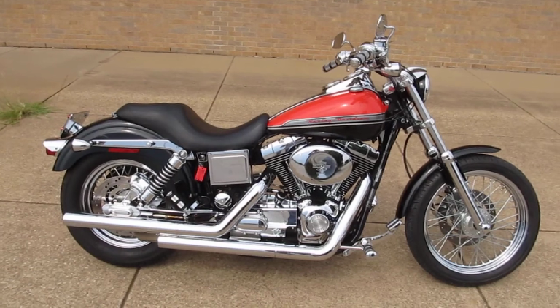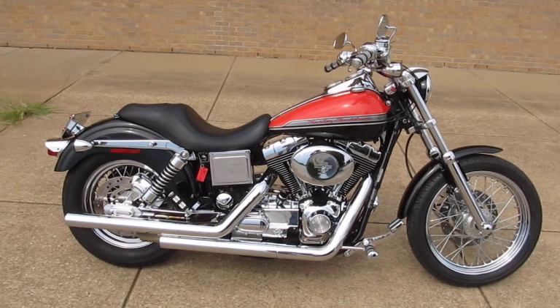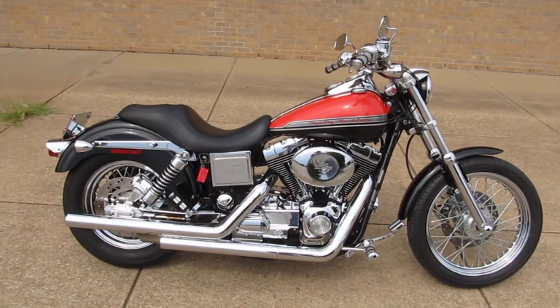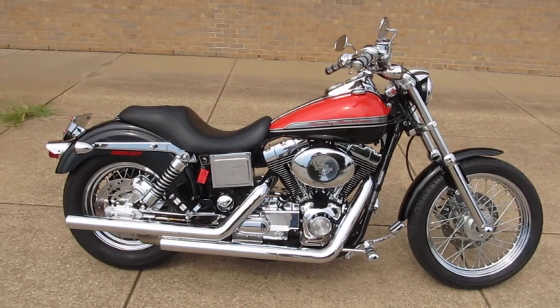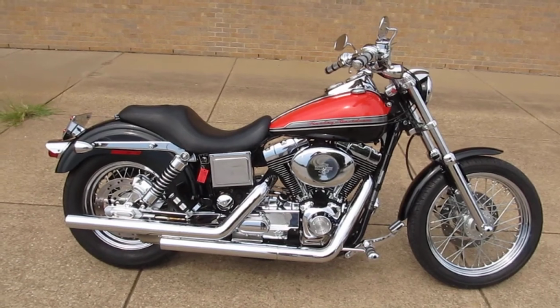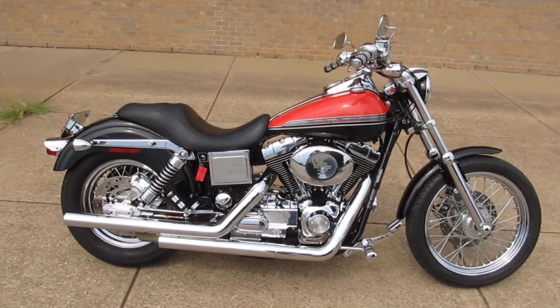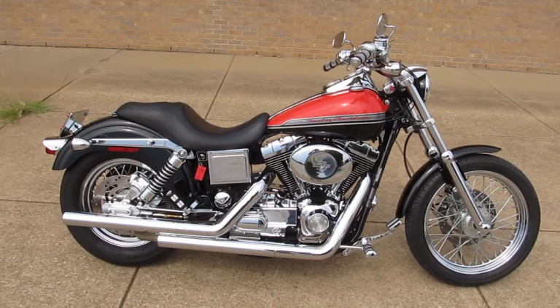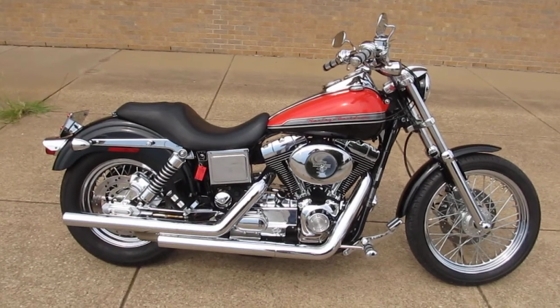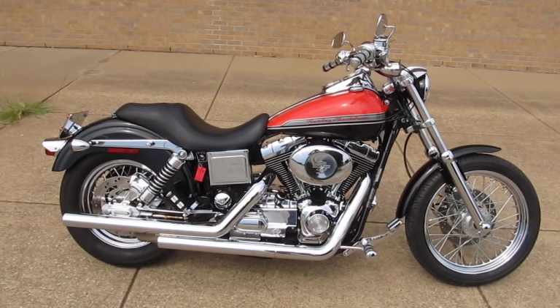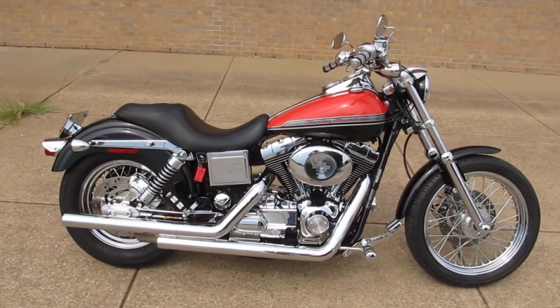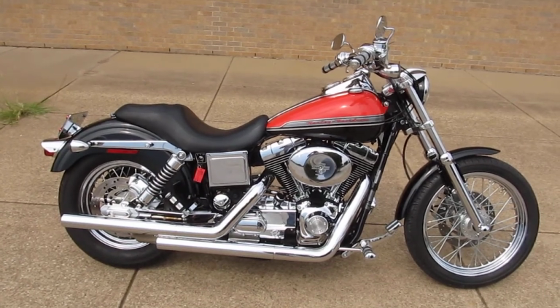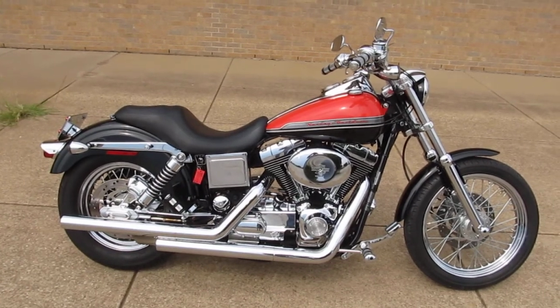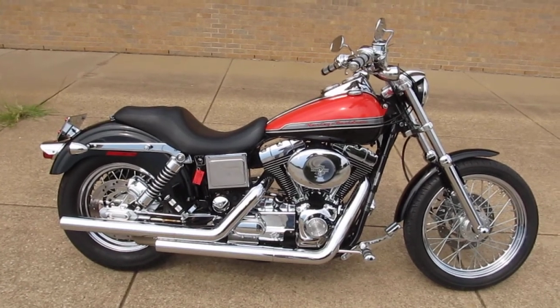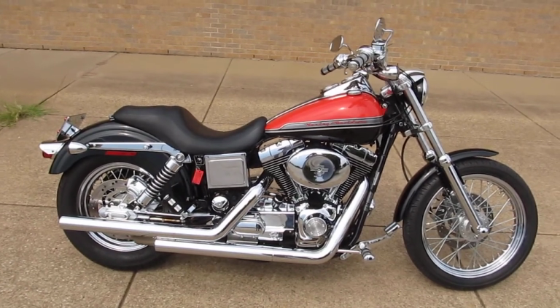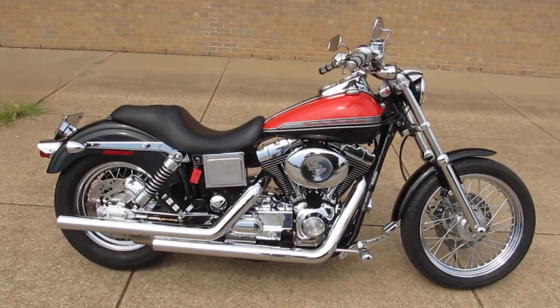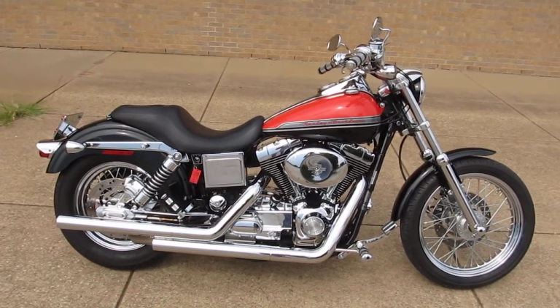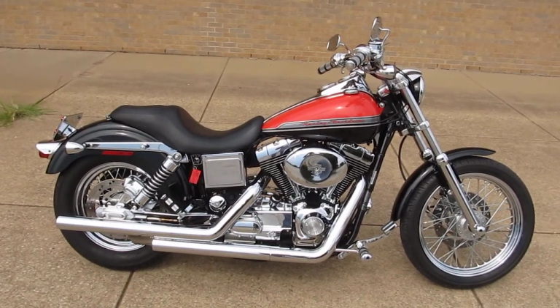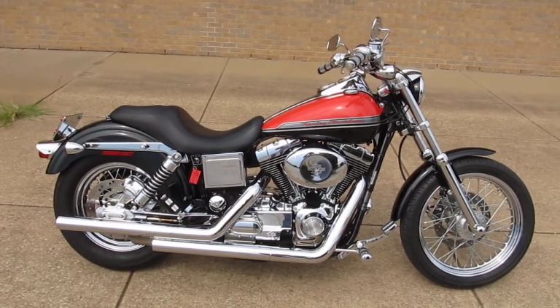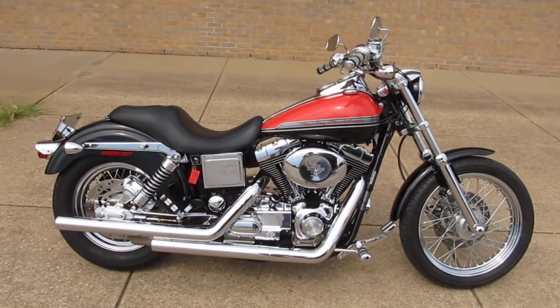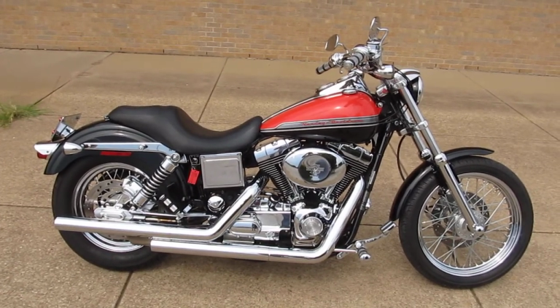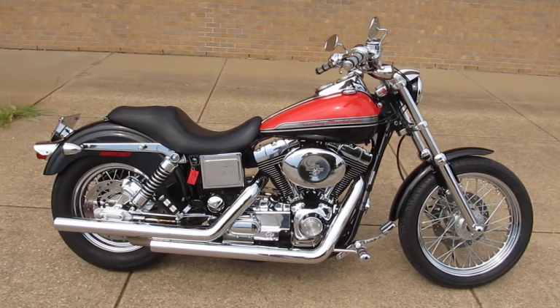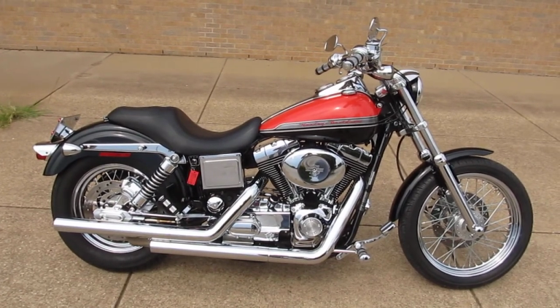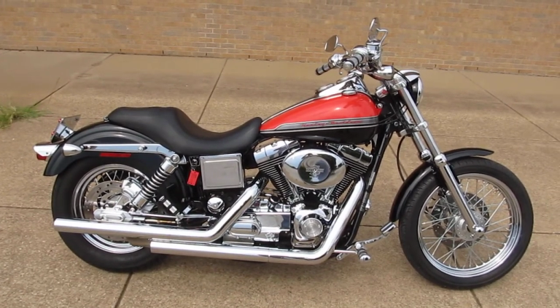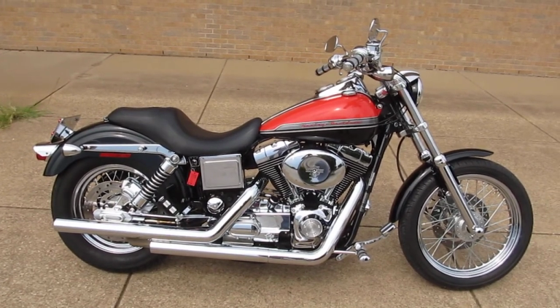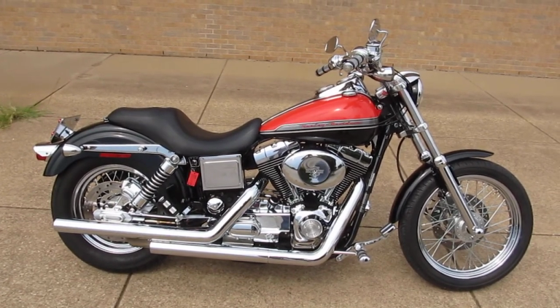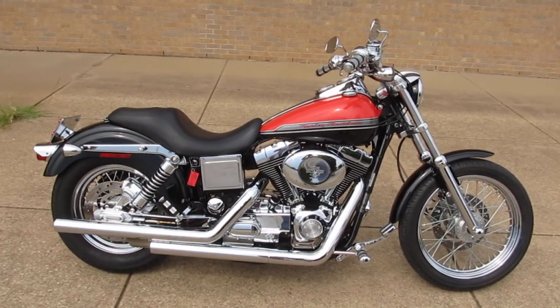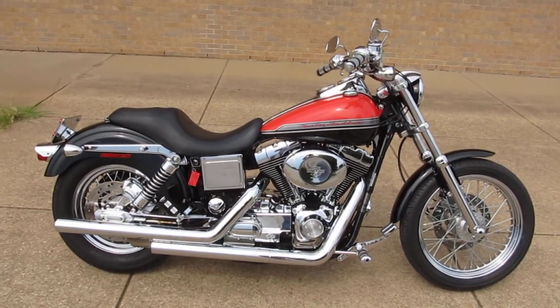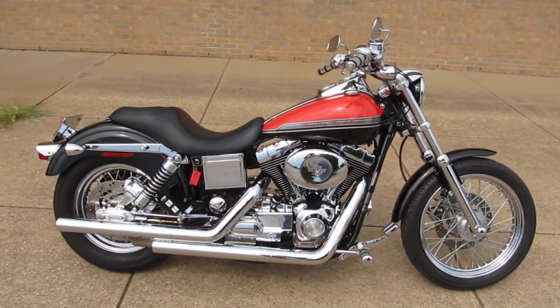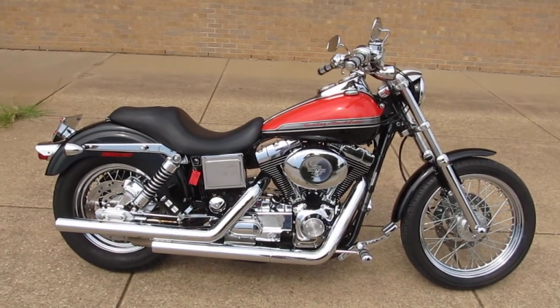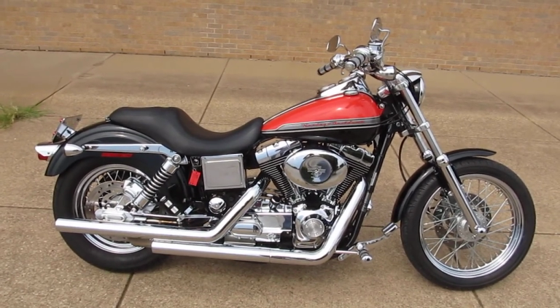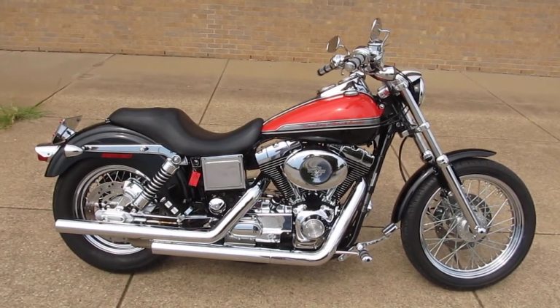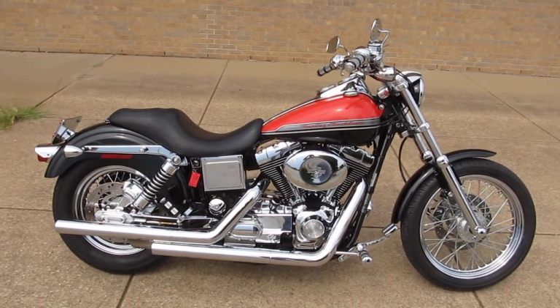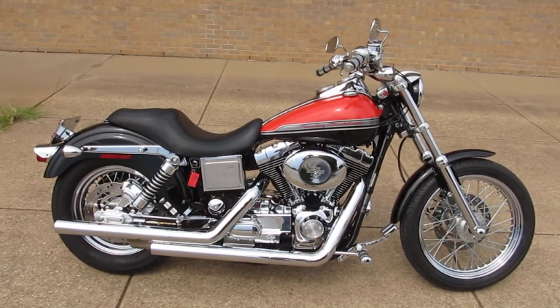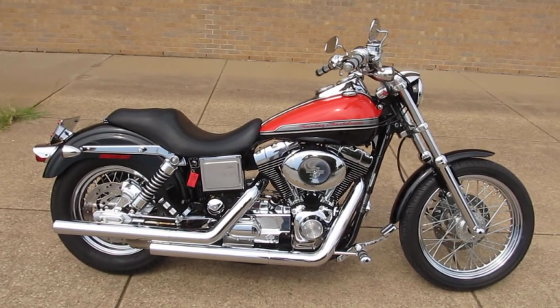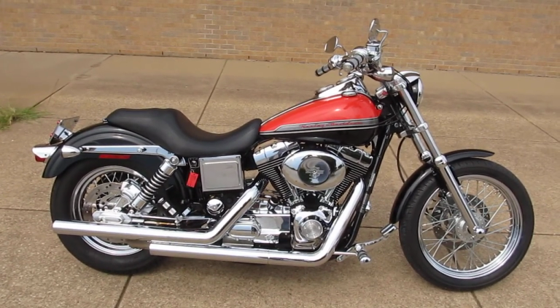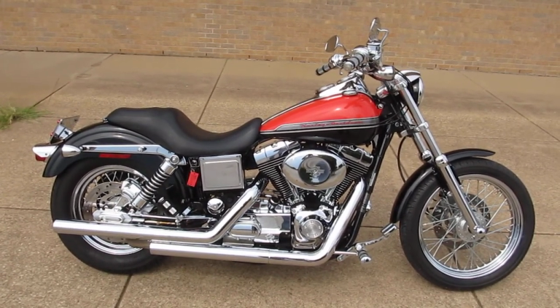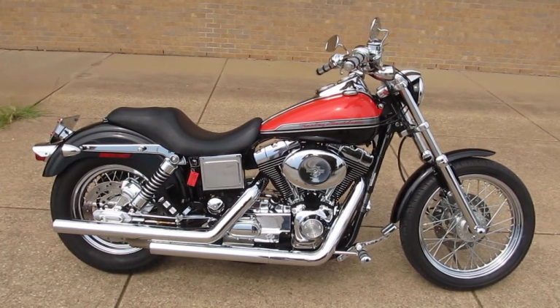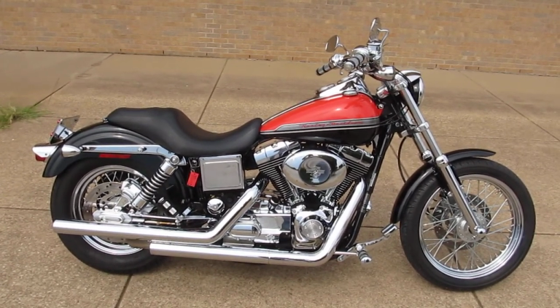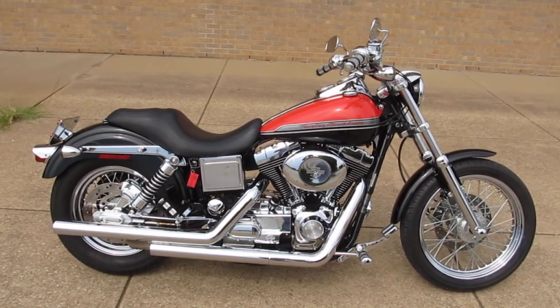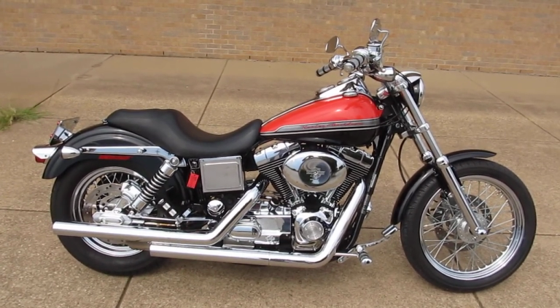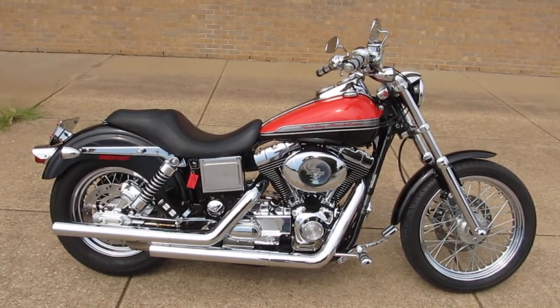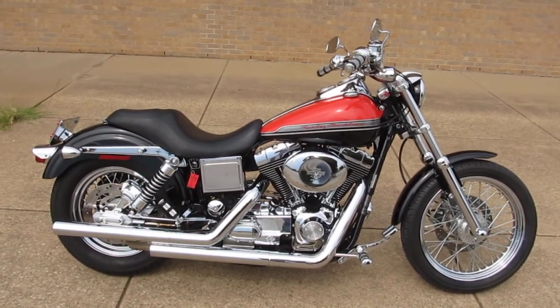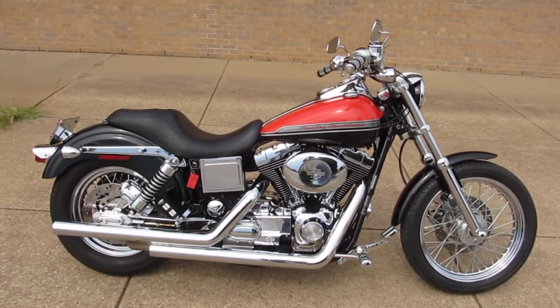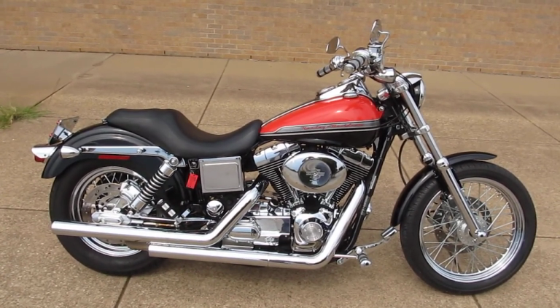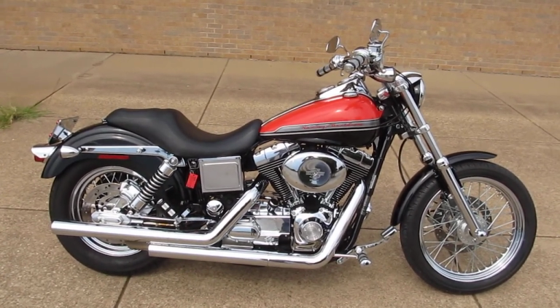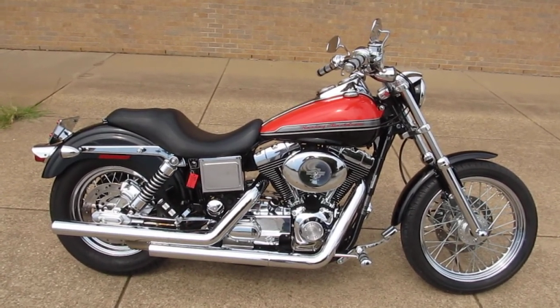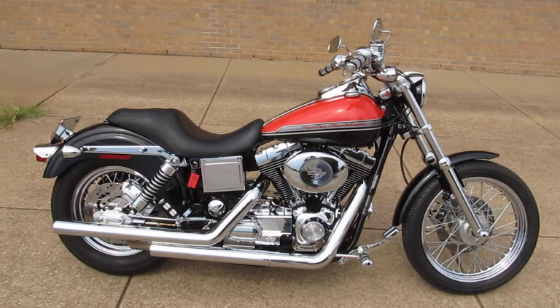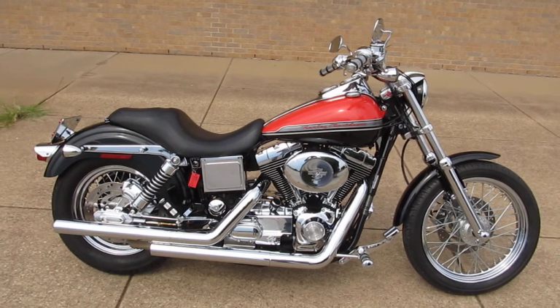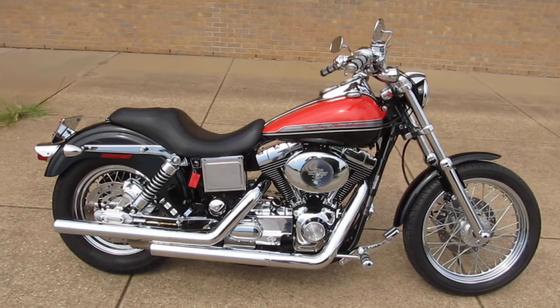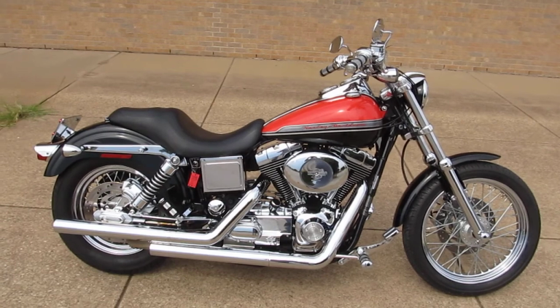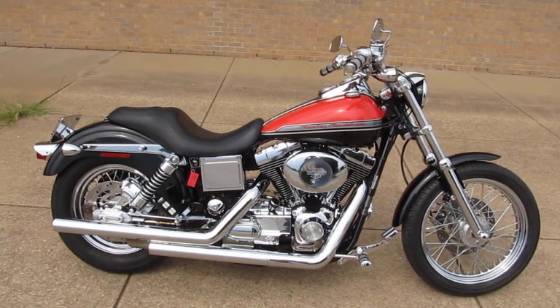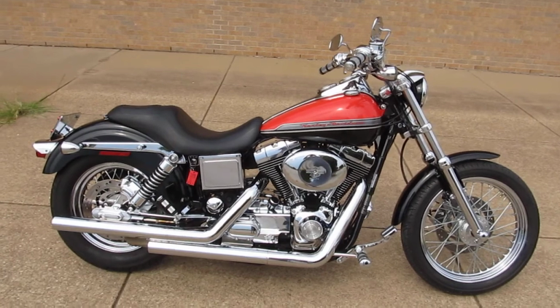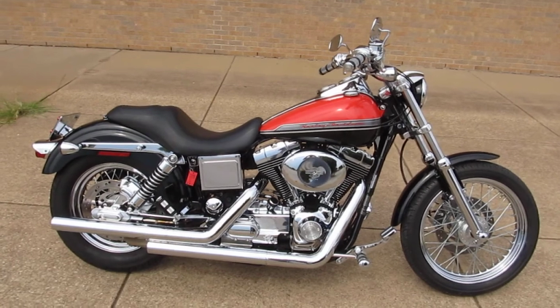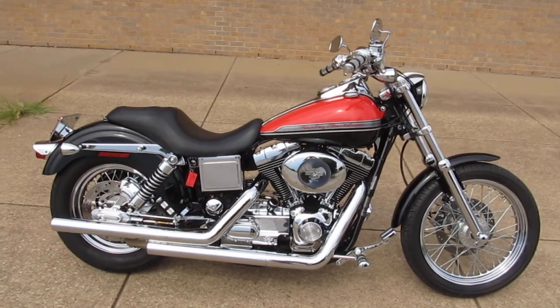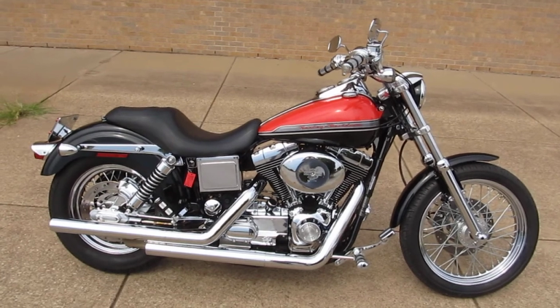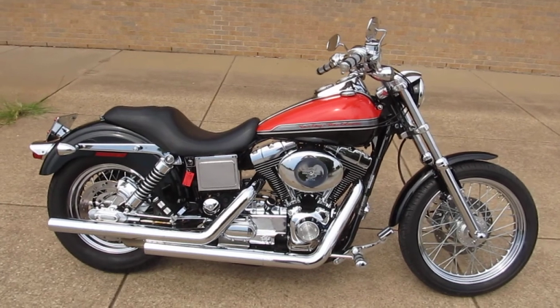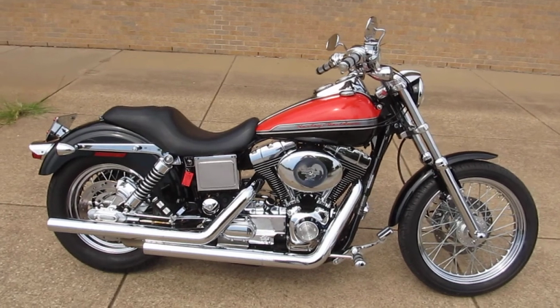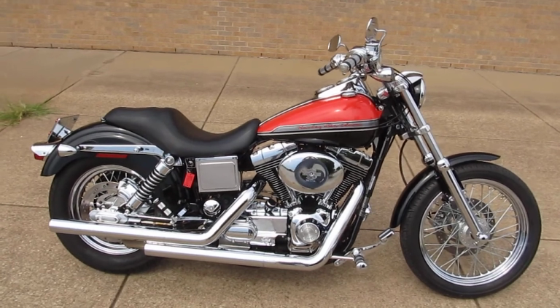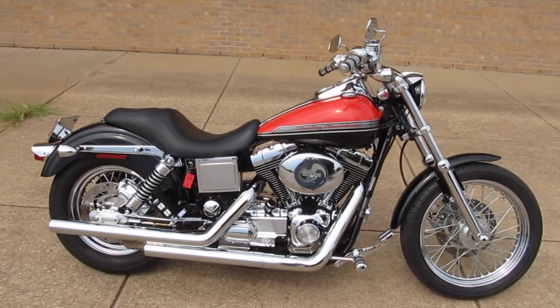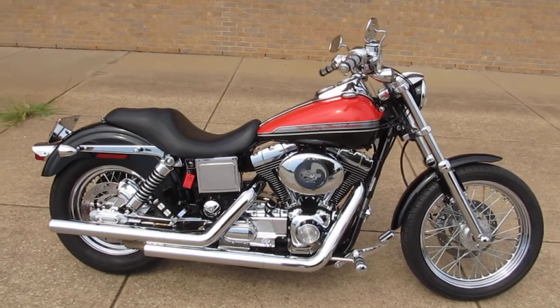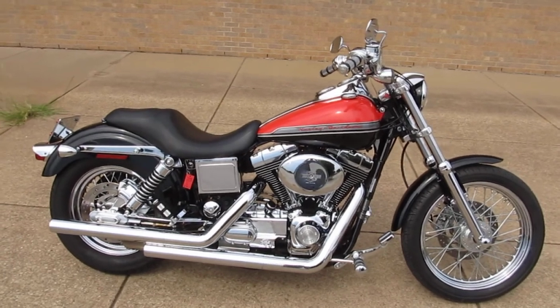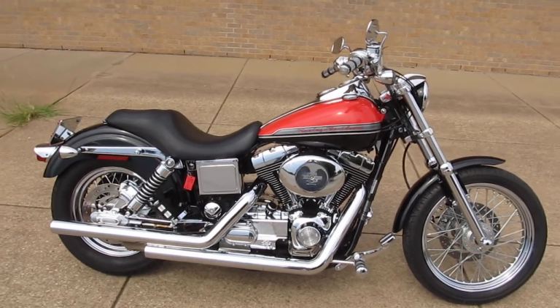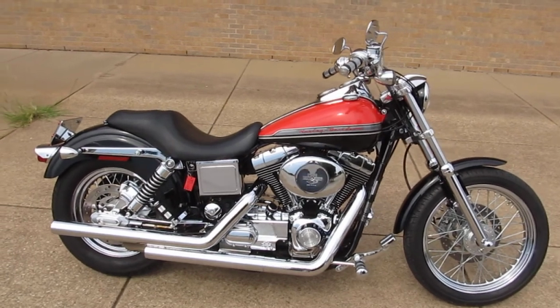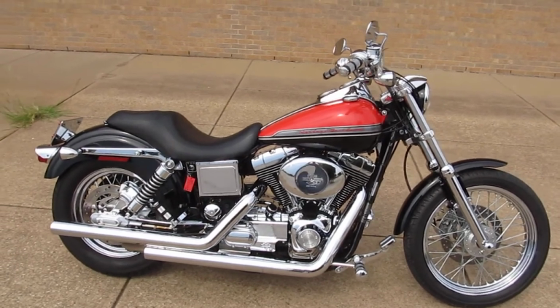Hello folks, Geno here with American Motorcycle Trading Company in Arlington, Texas. Today I want to show you something really special.